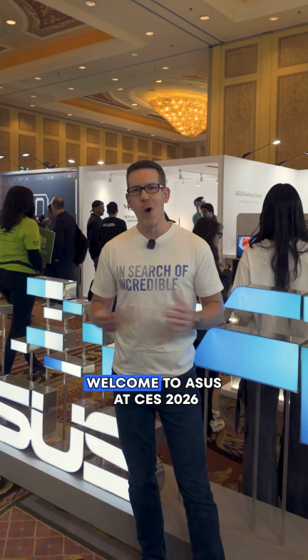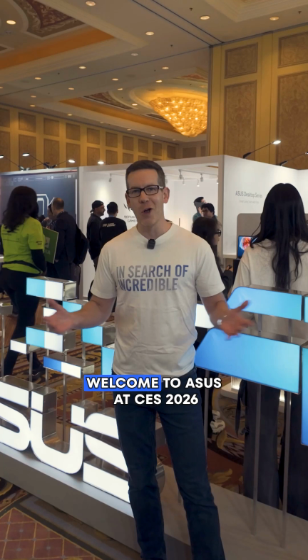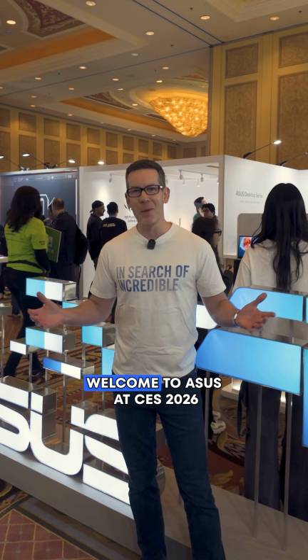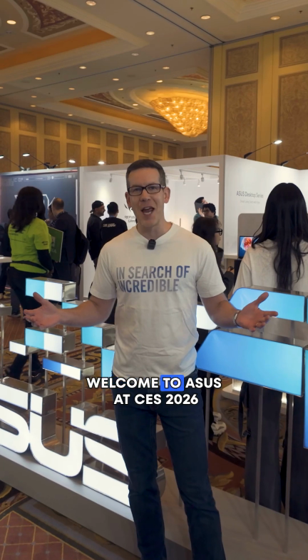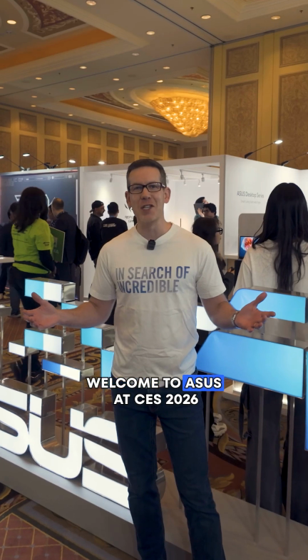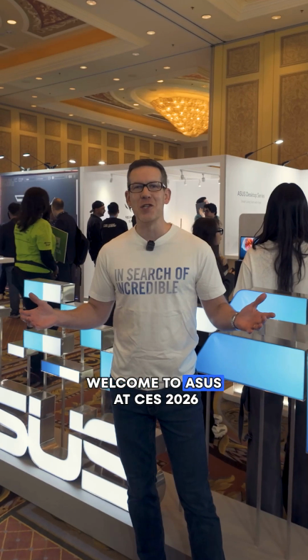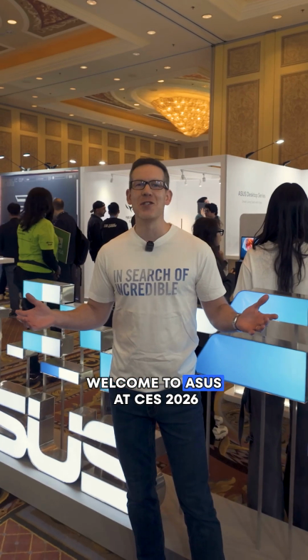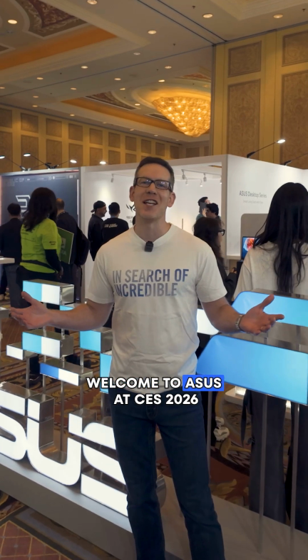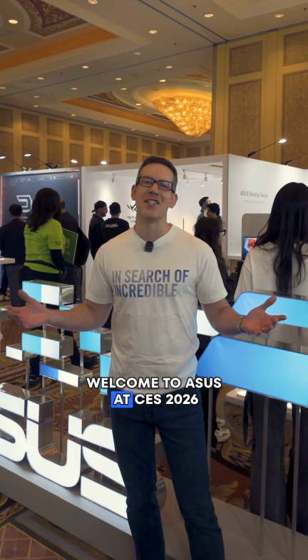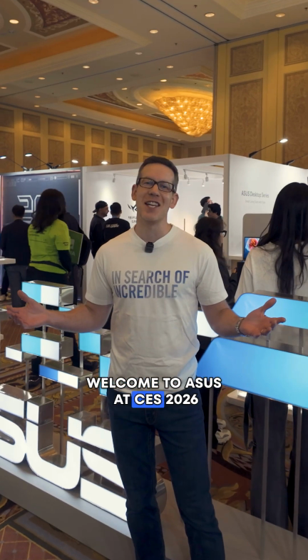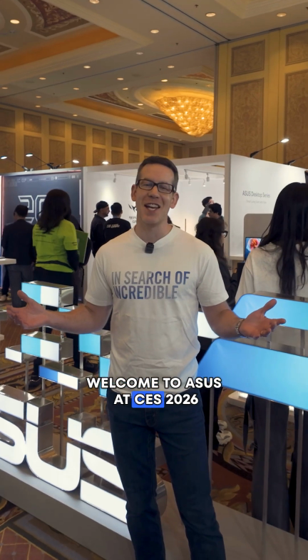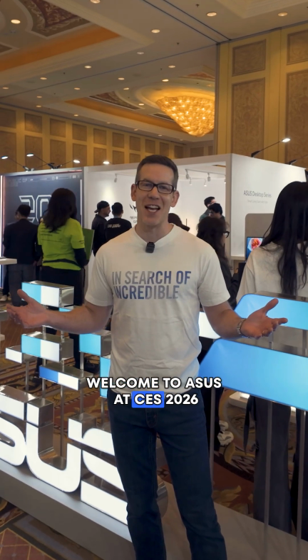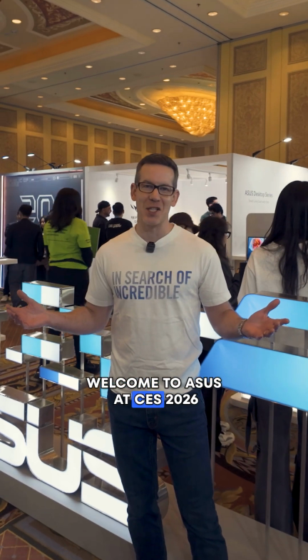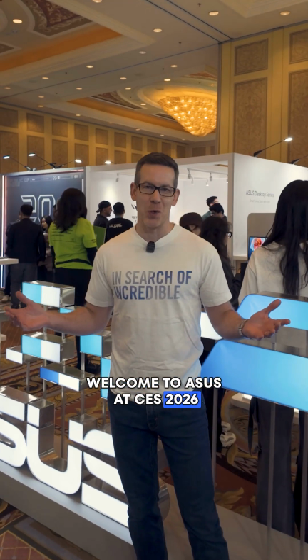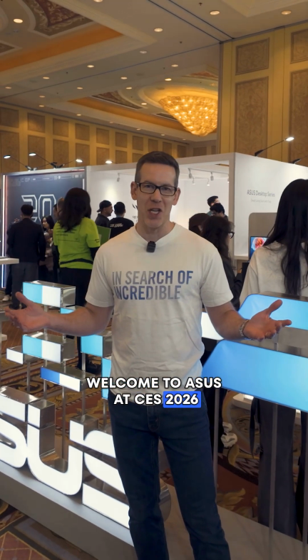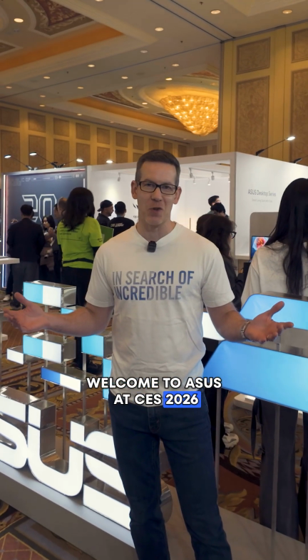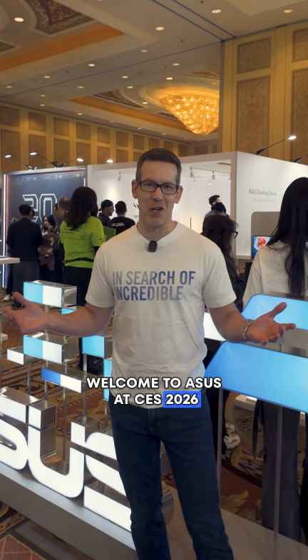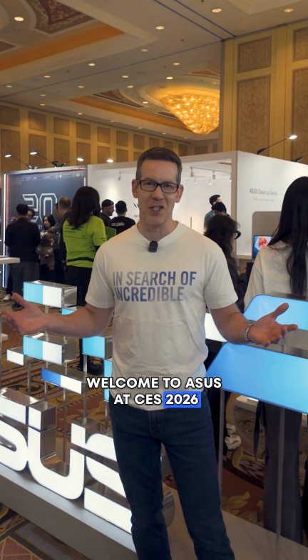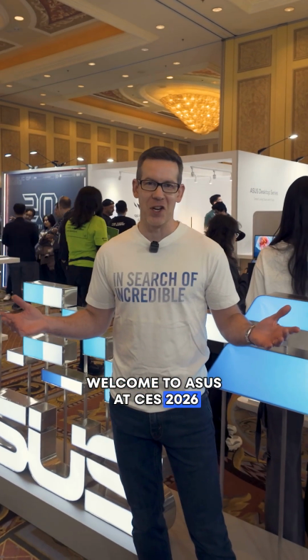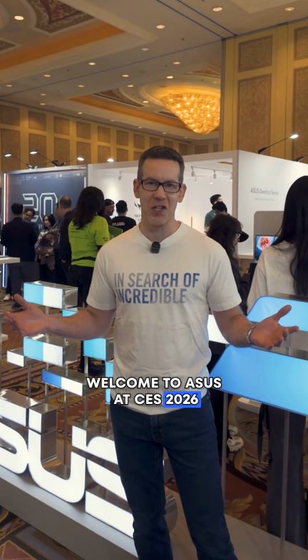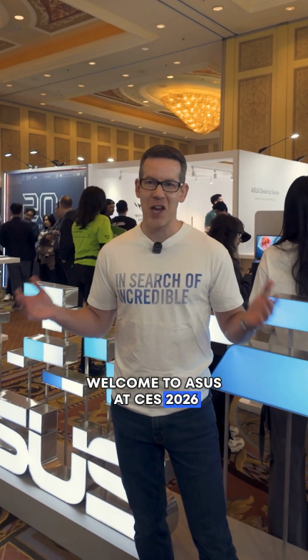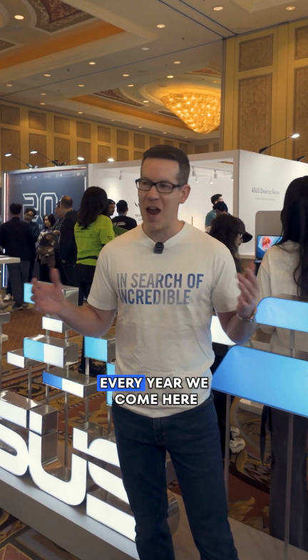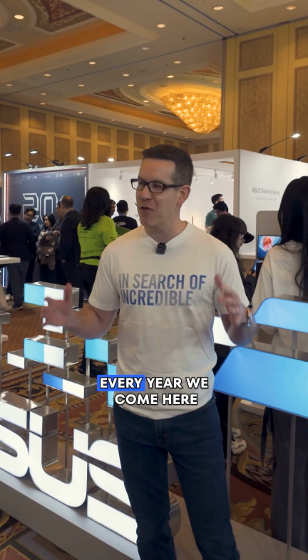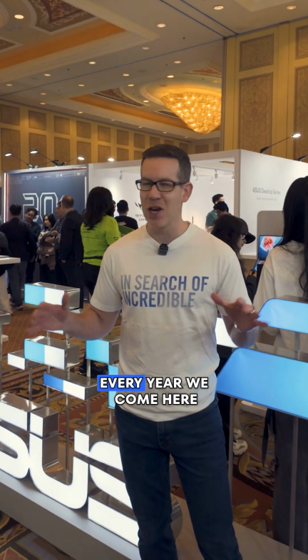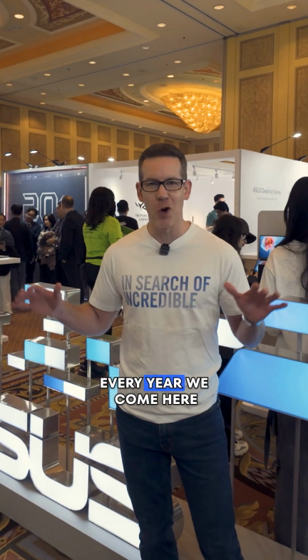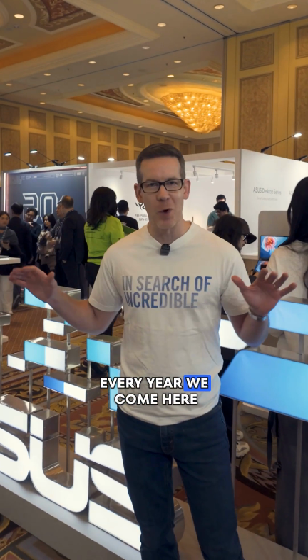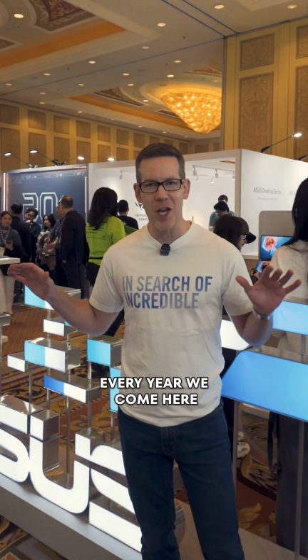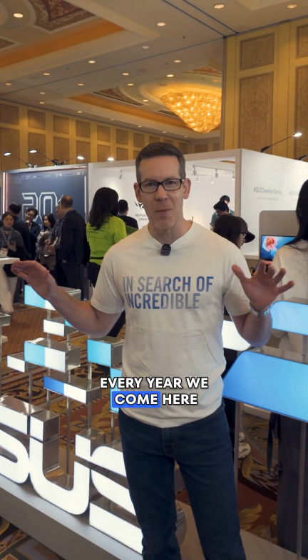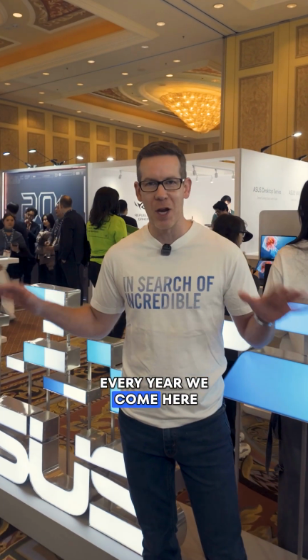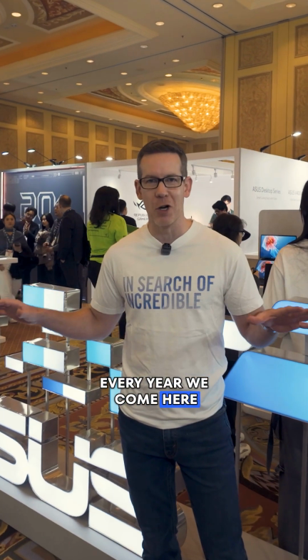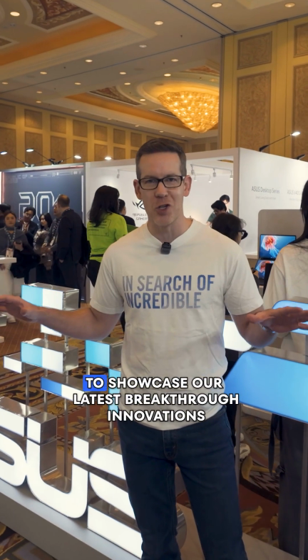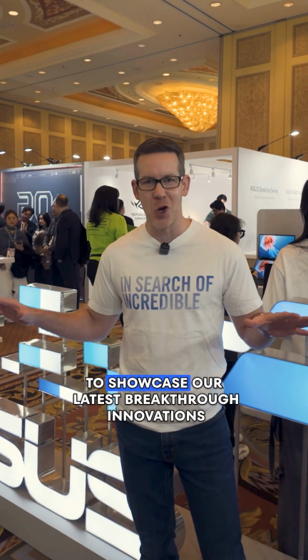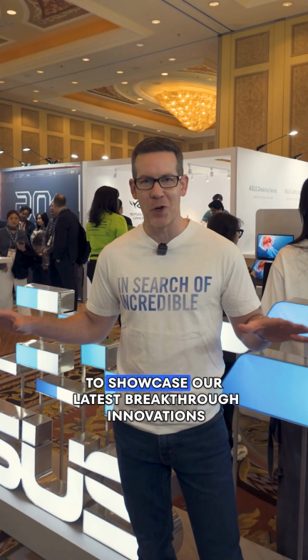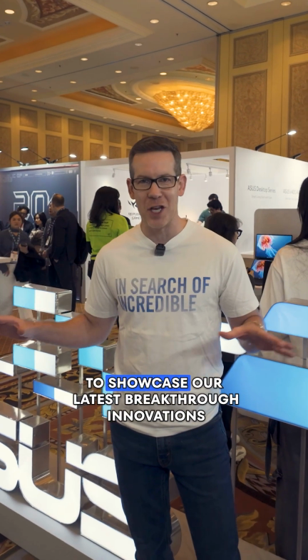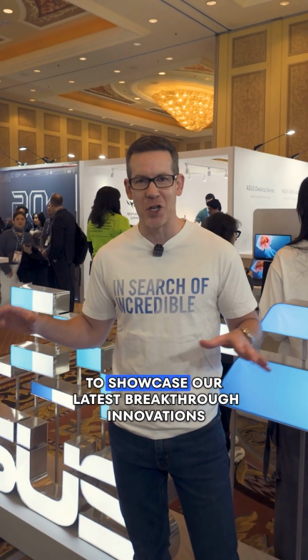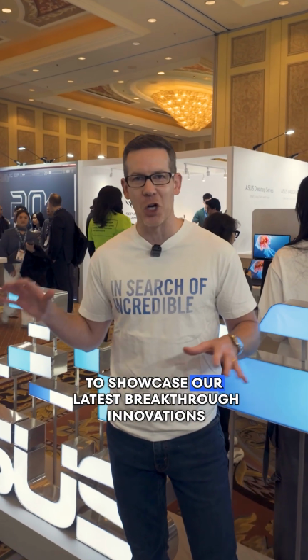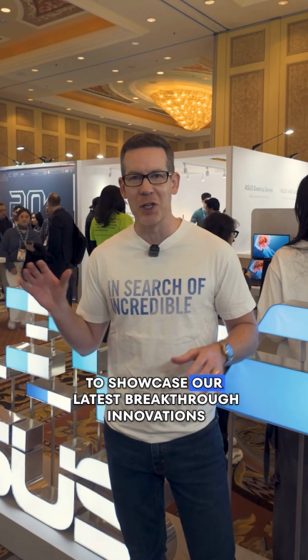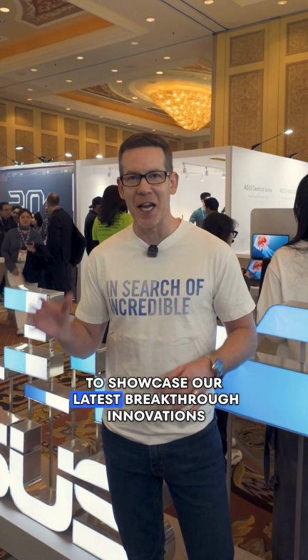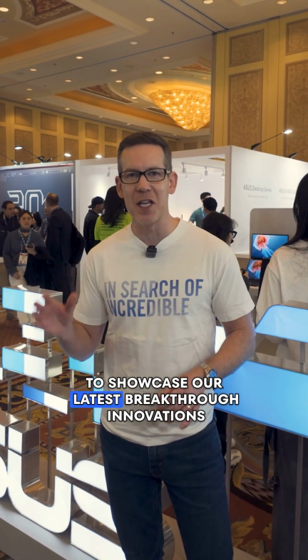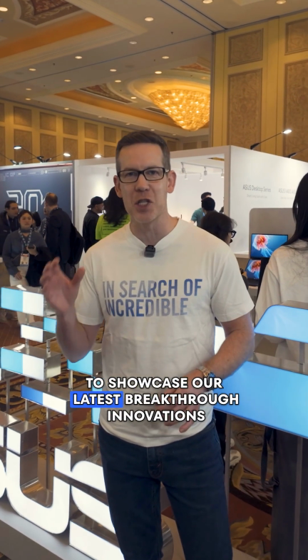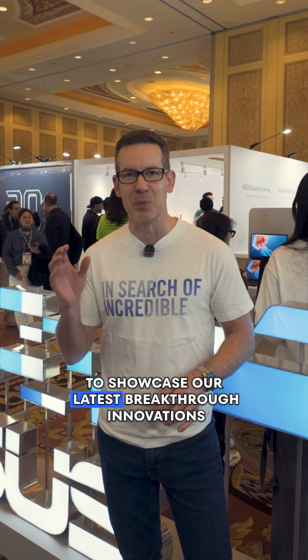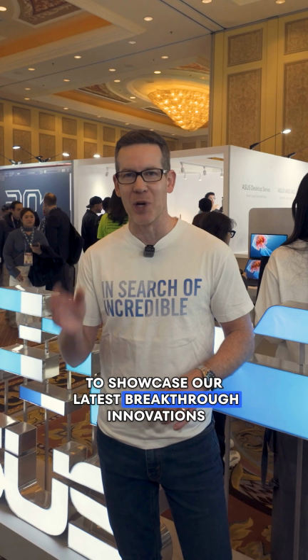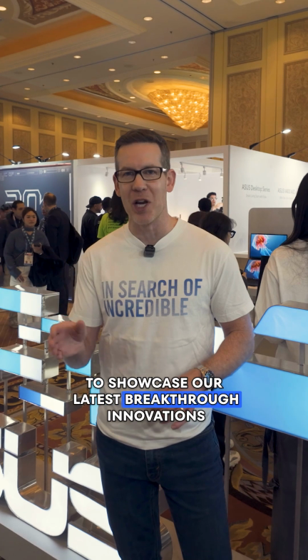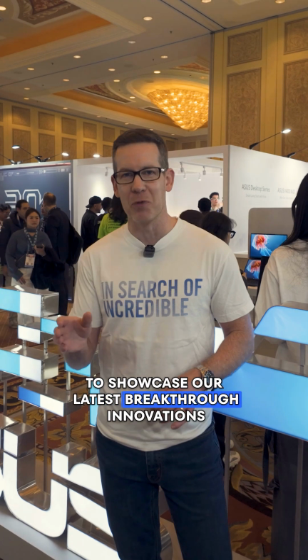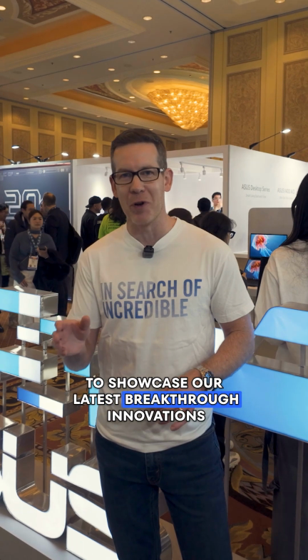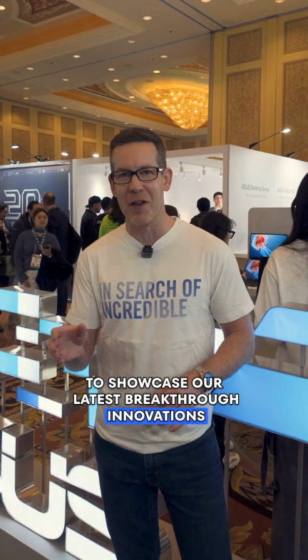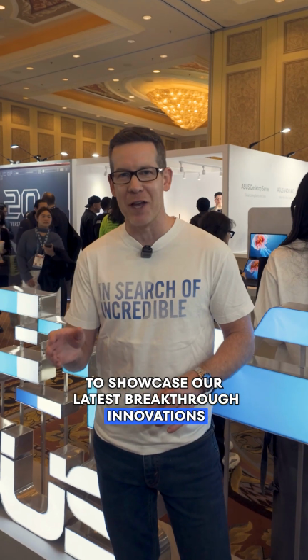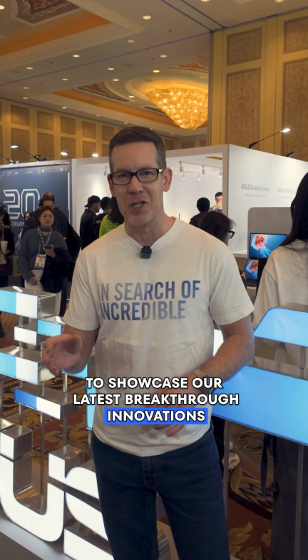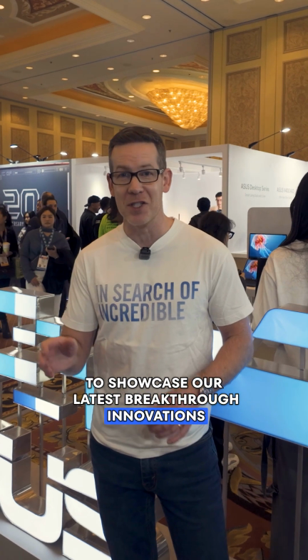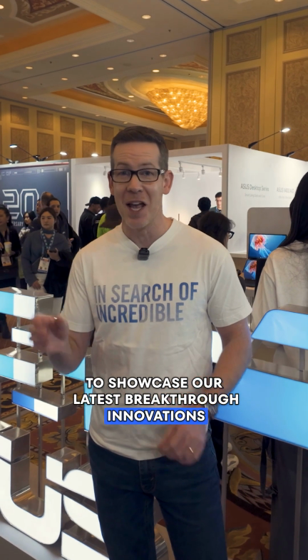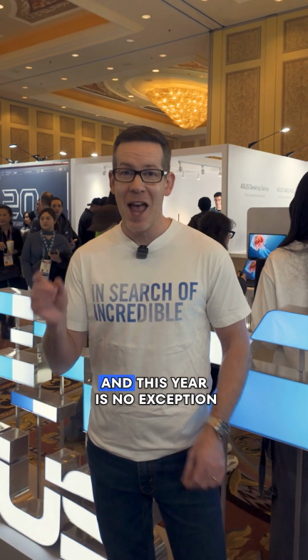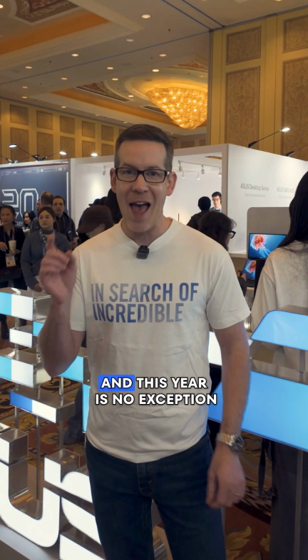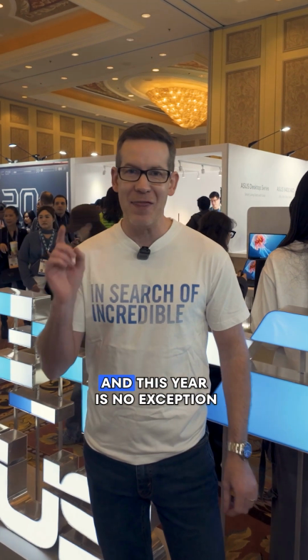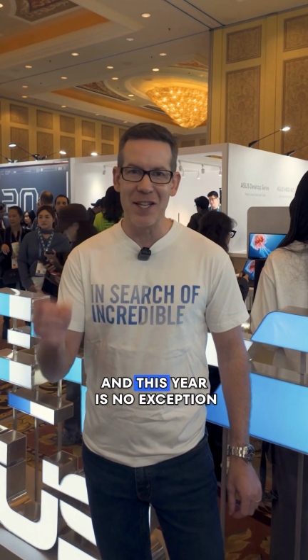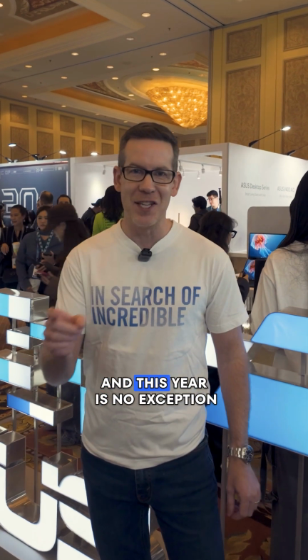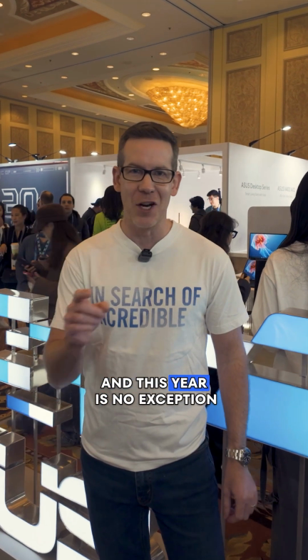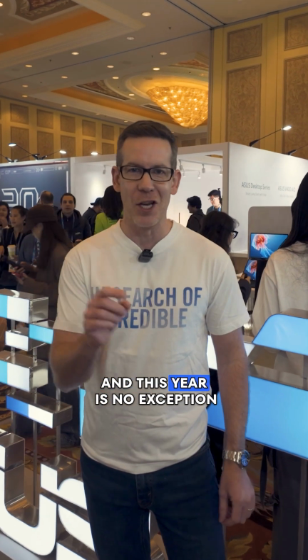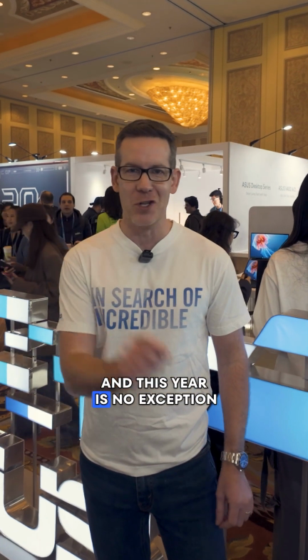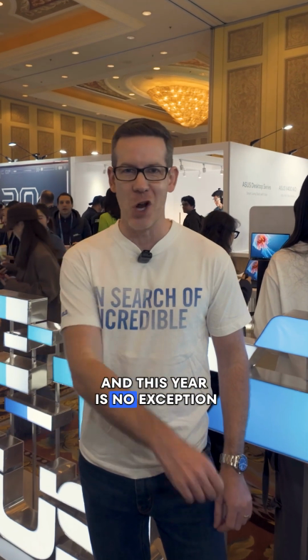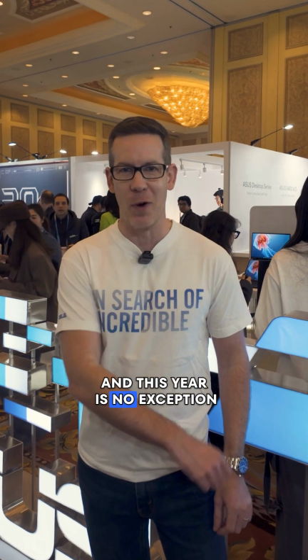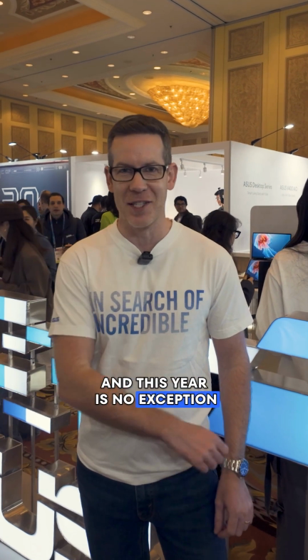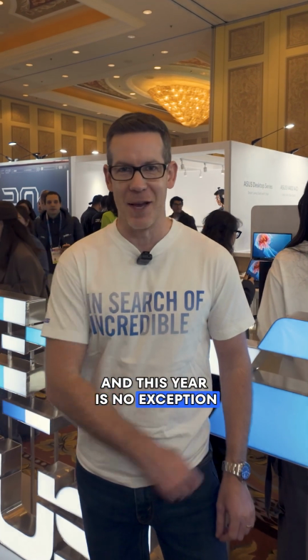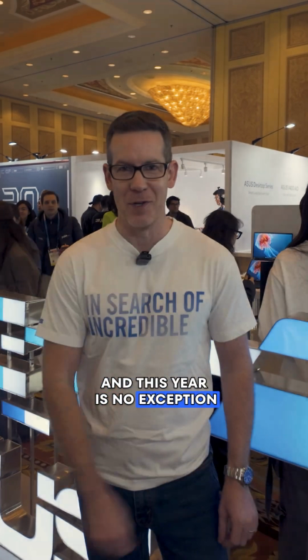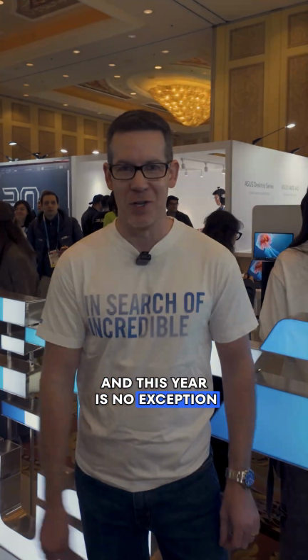Welcome to ASUS at CES 2026. Every year we come here to showcase our latest breakthrough innovations, and this year is no exception.